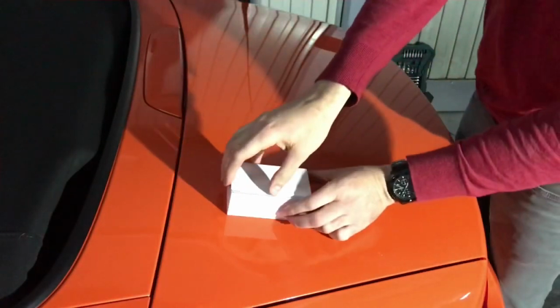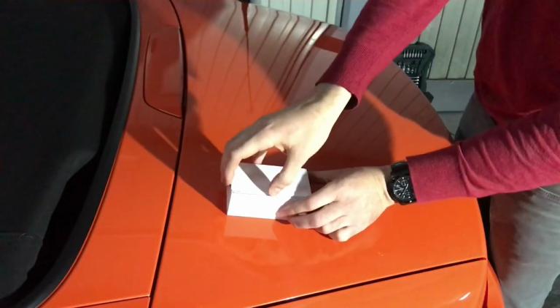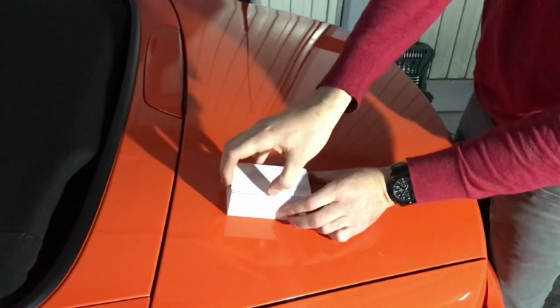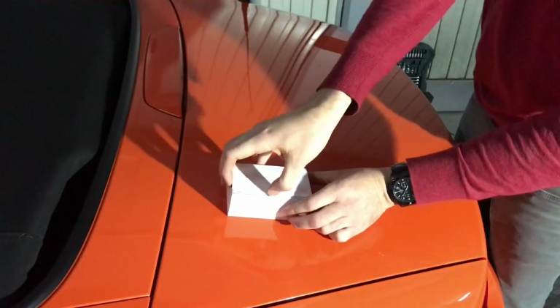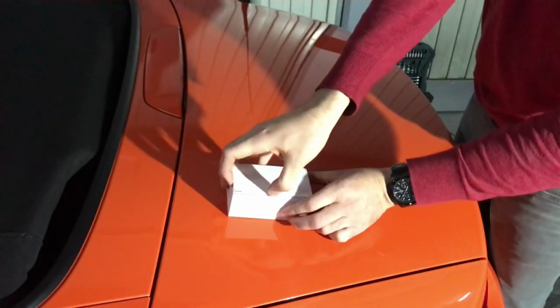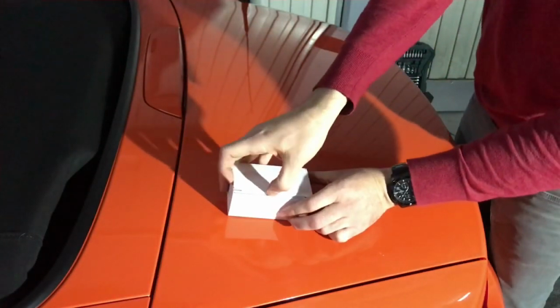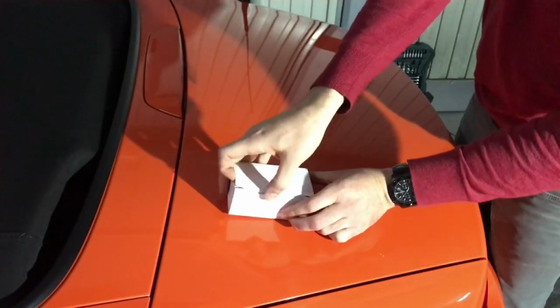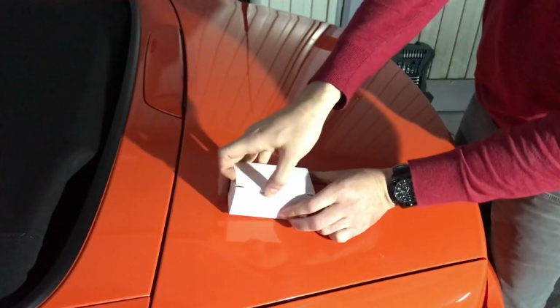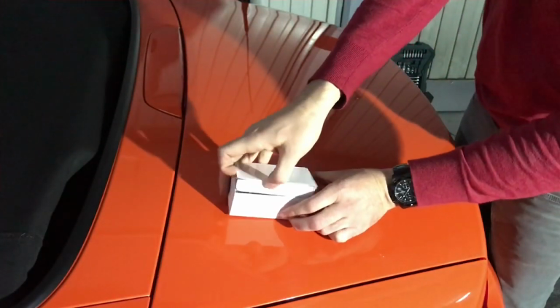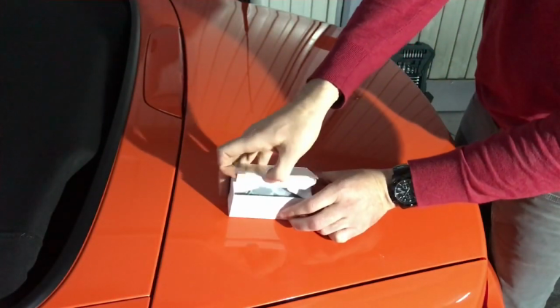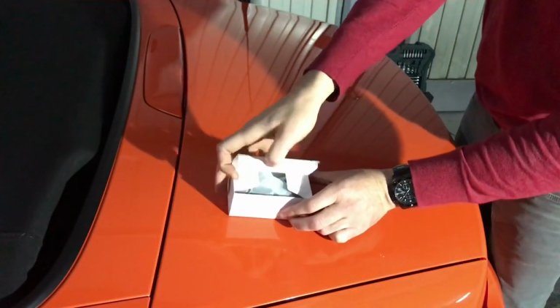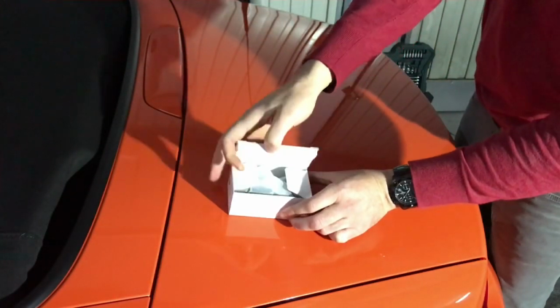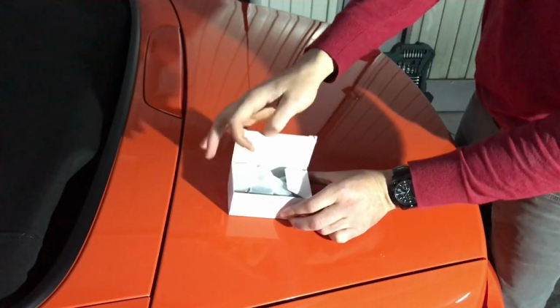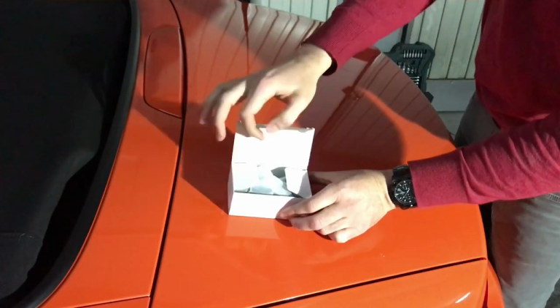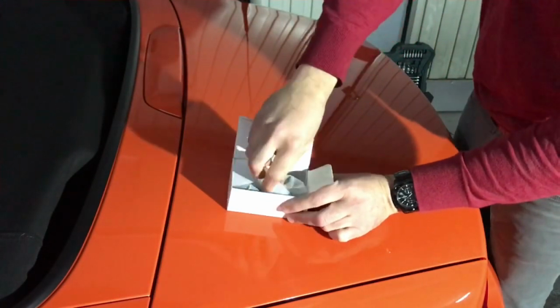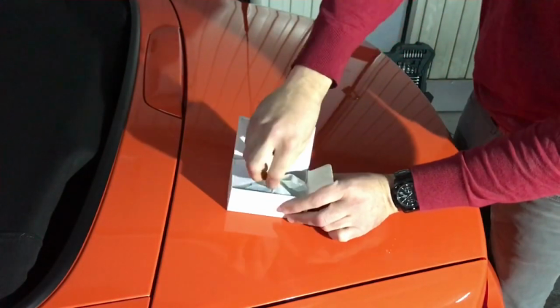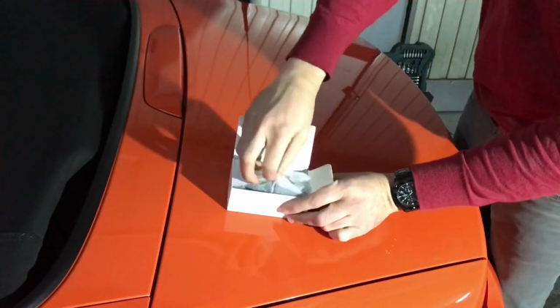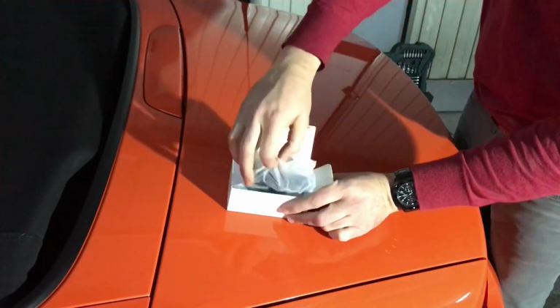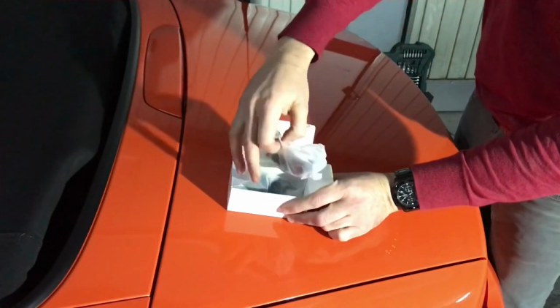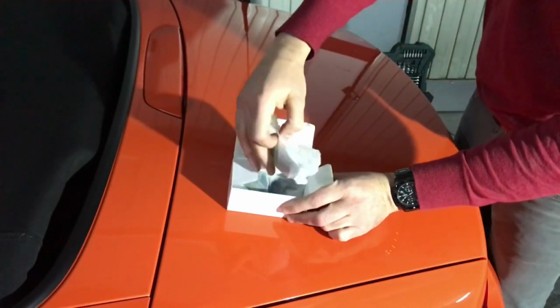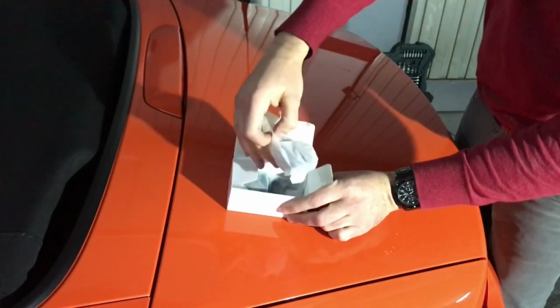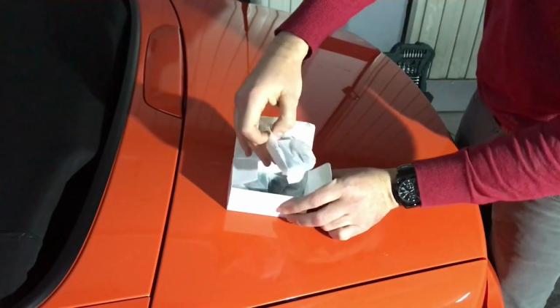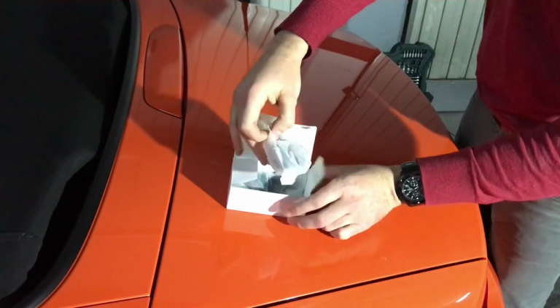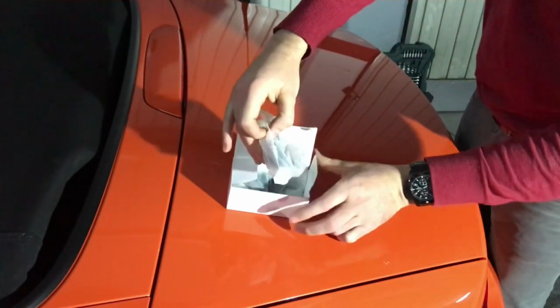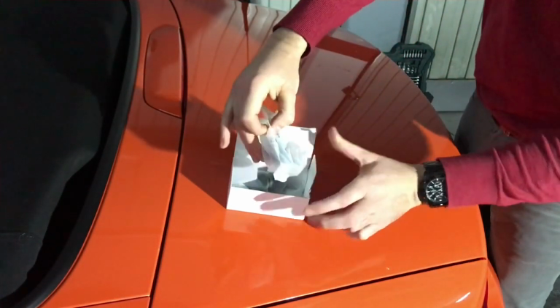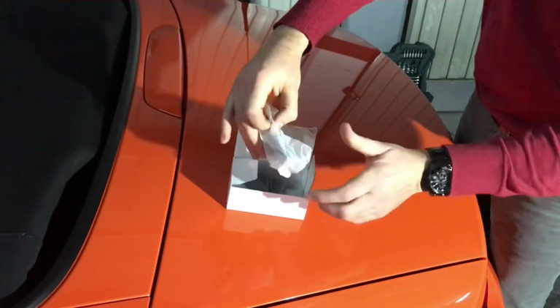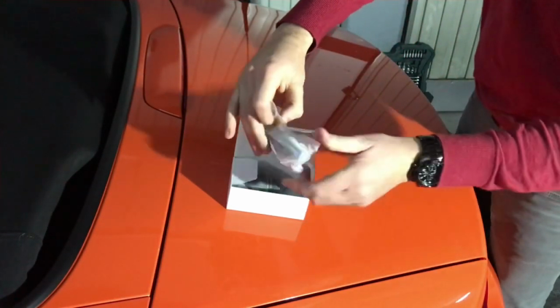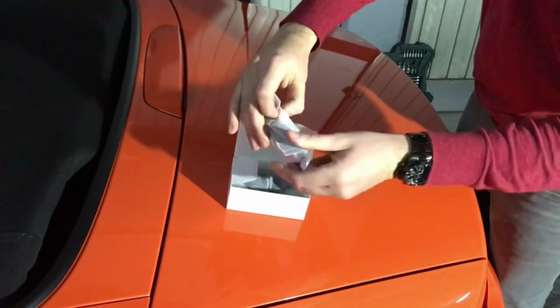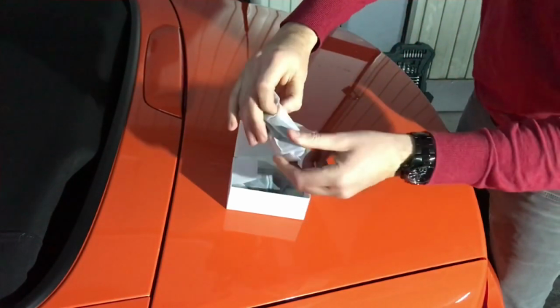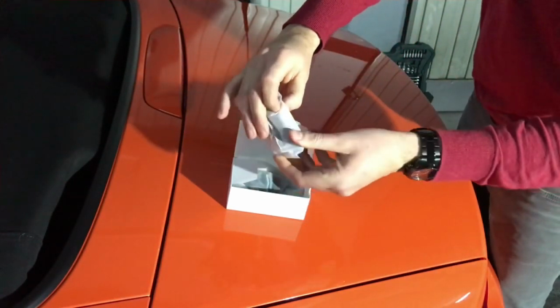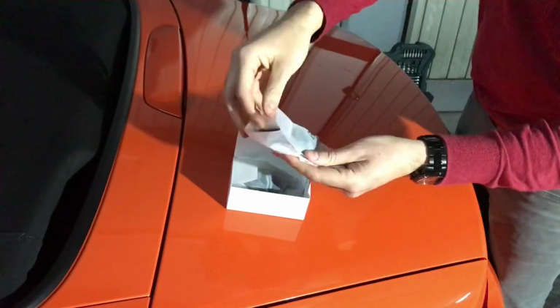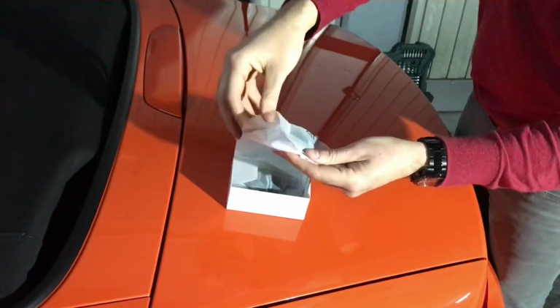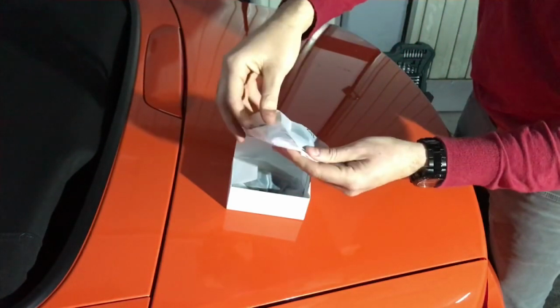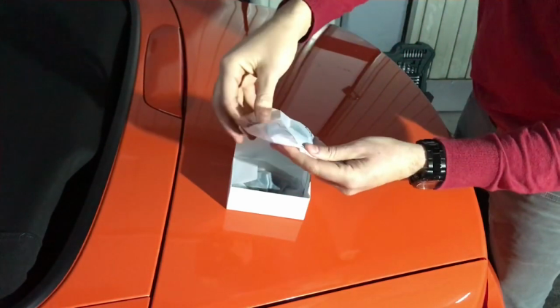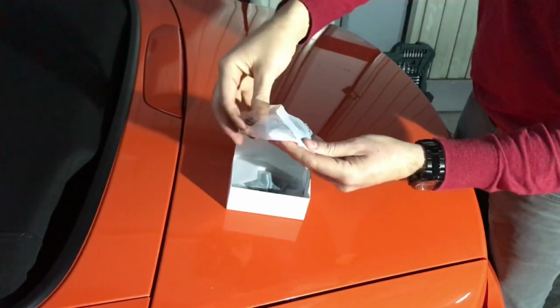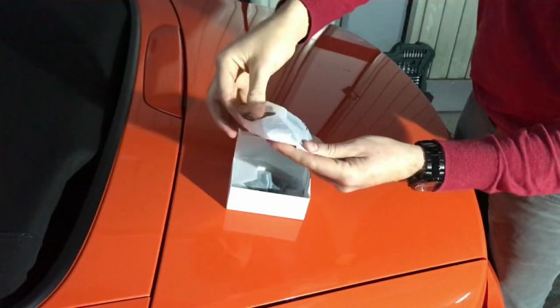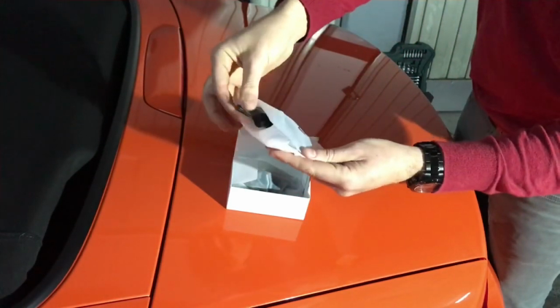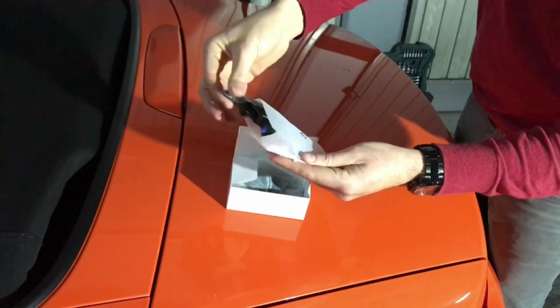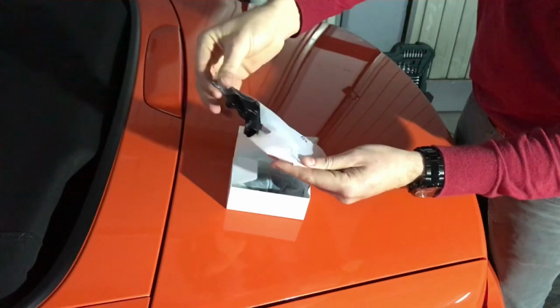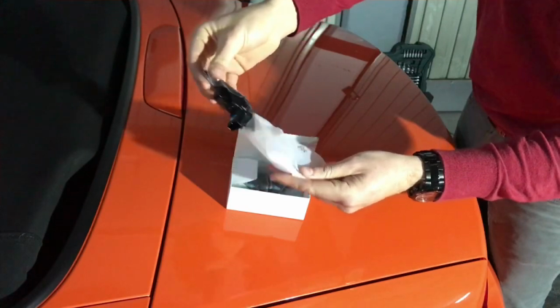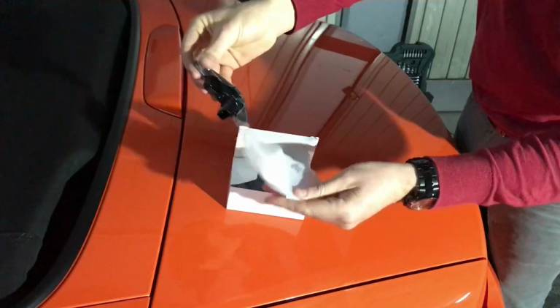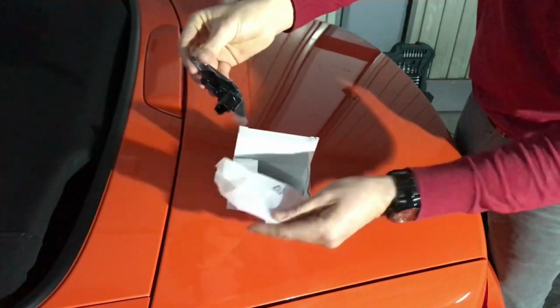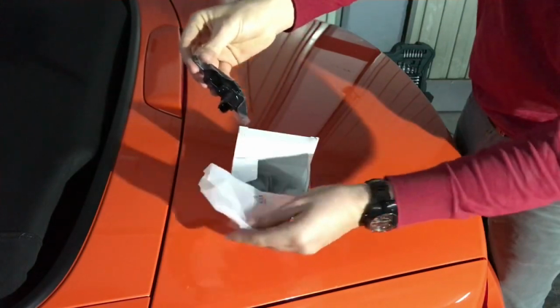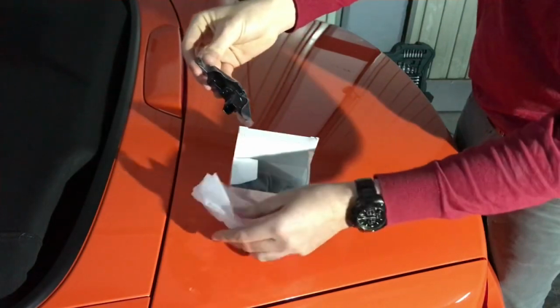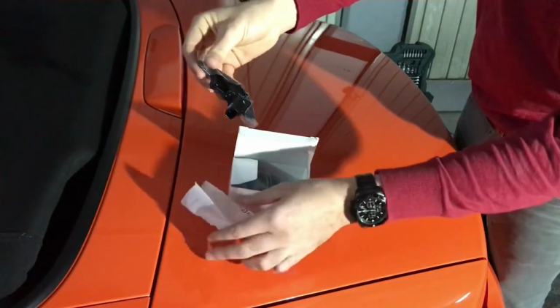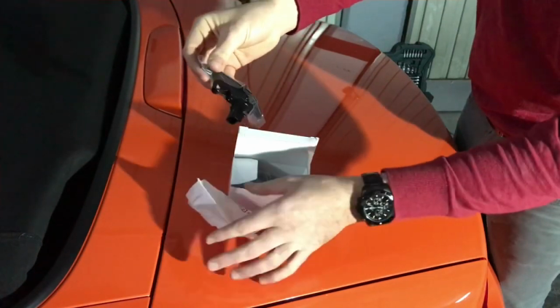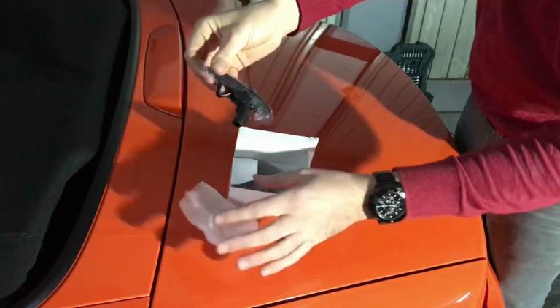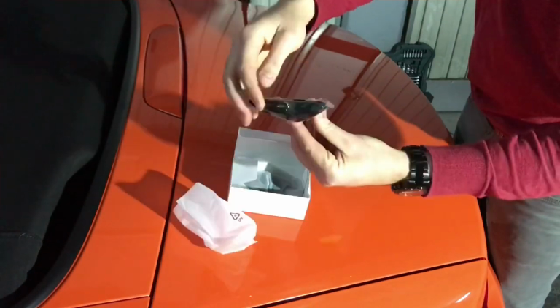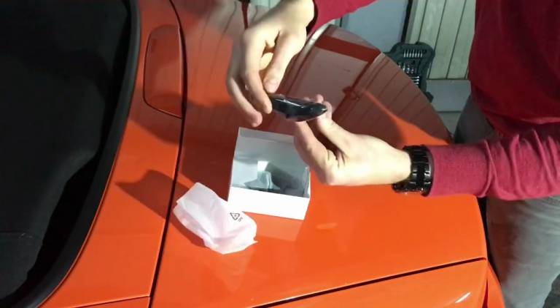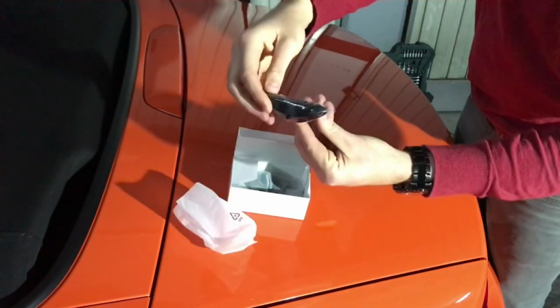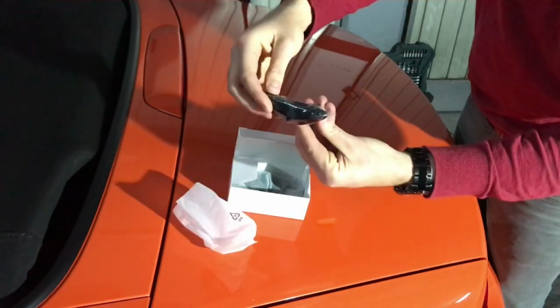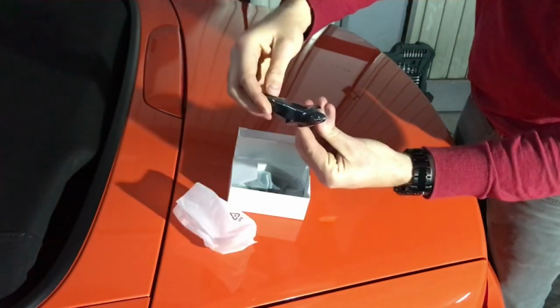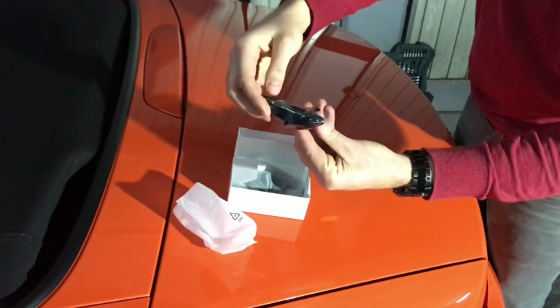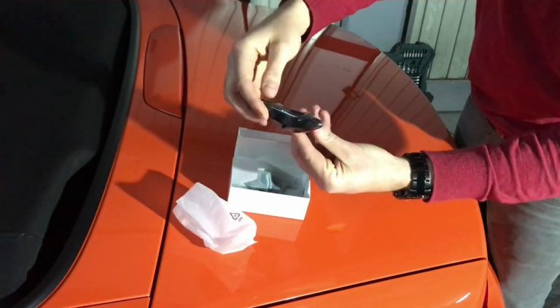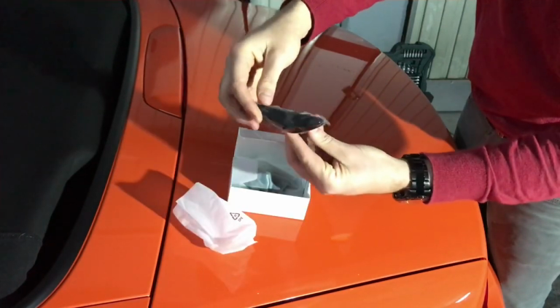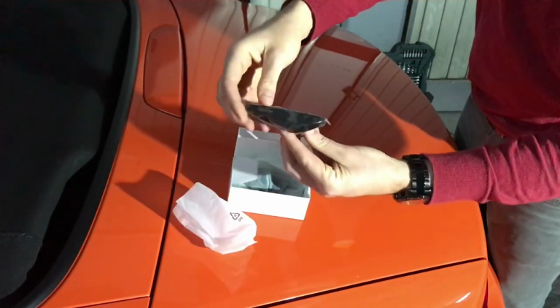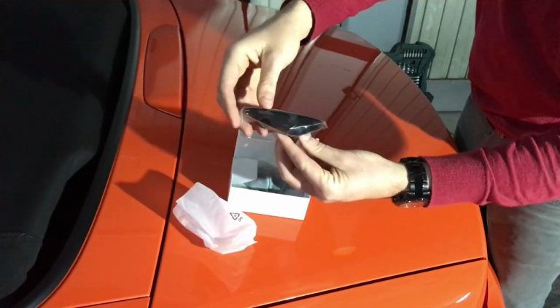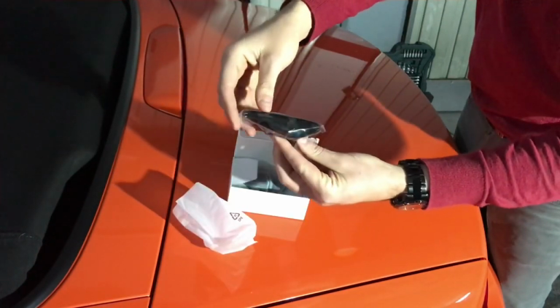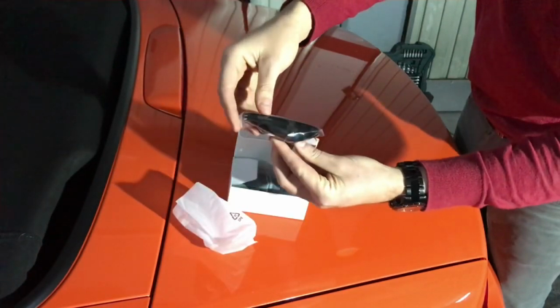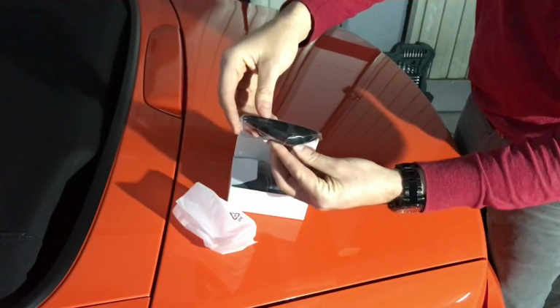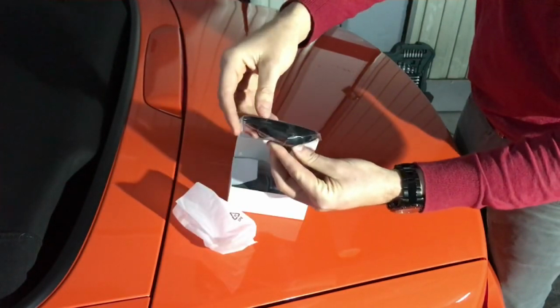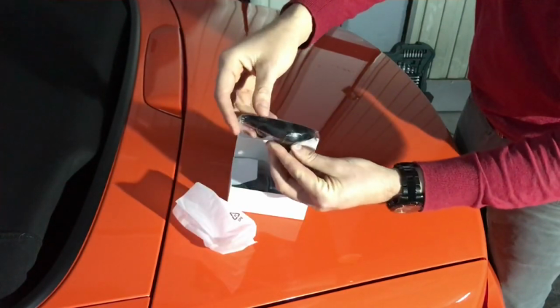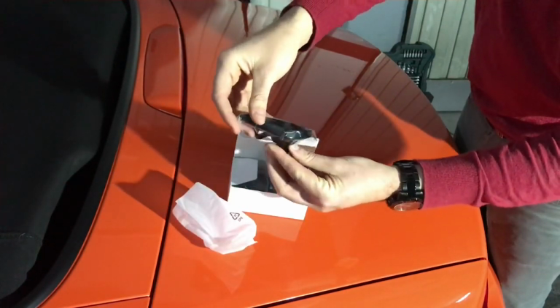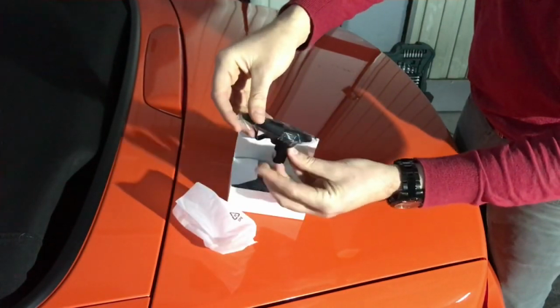These are the Zimex sequential LED turn lights. It costs 43 euros, about 52 dollars.